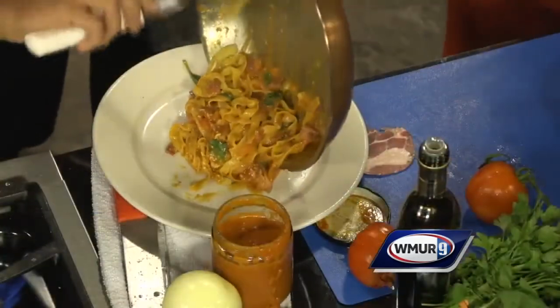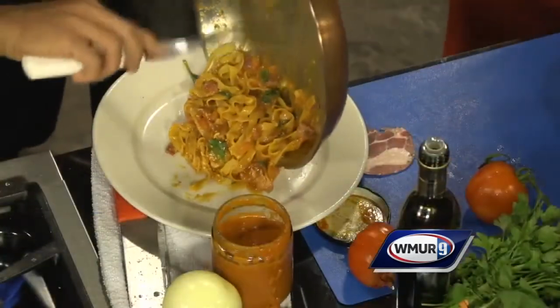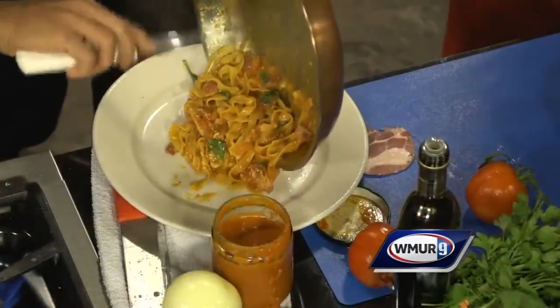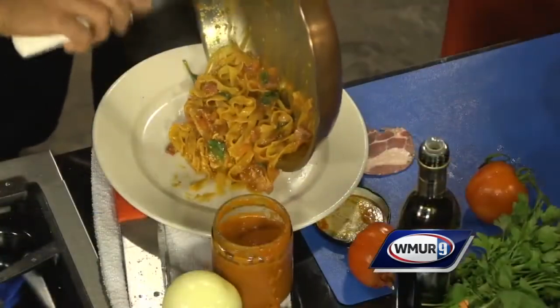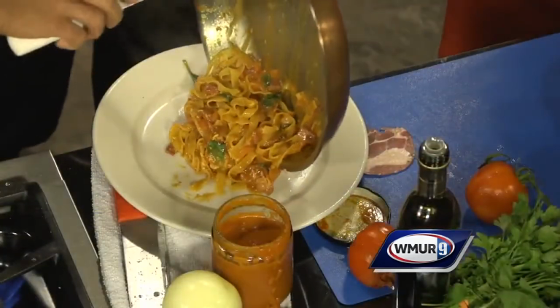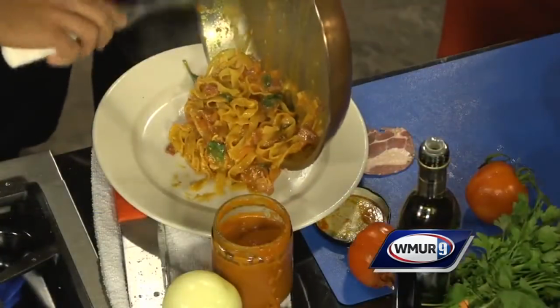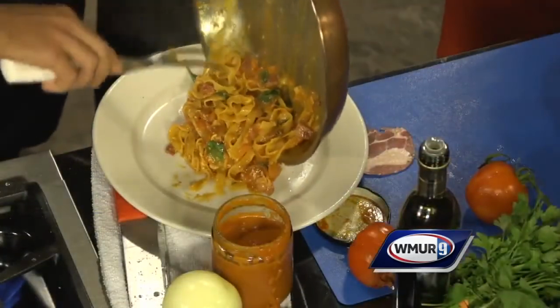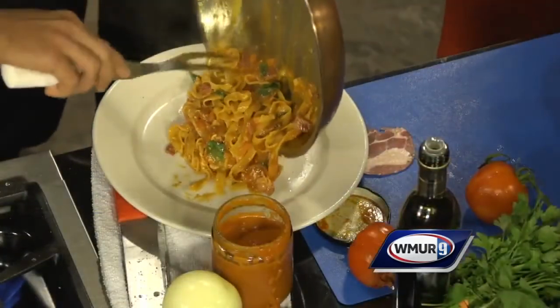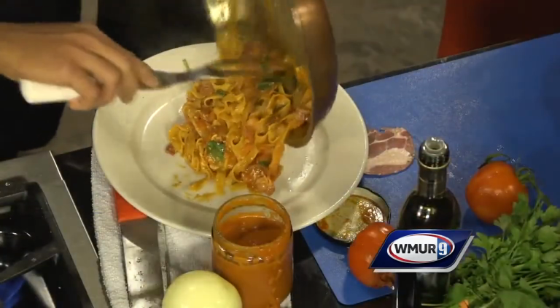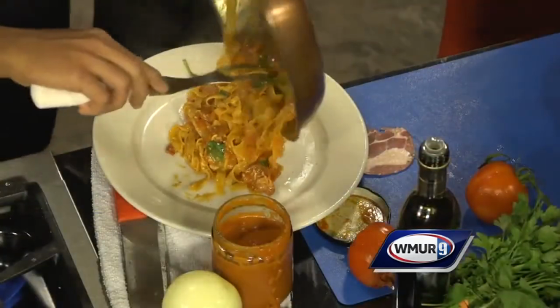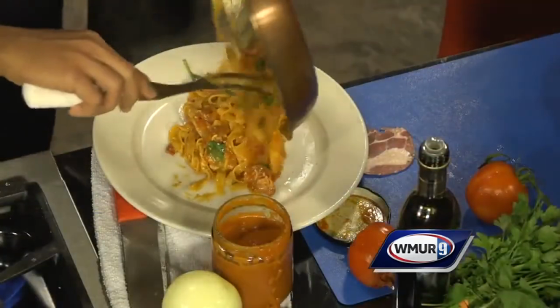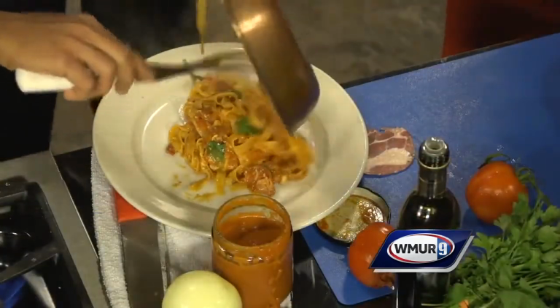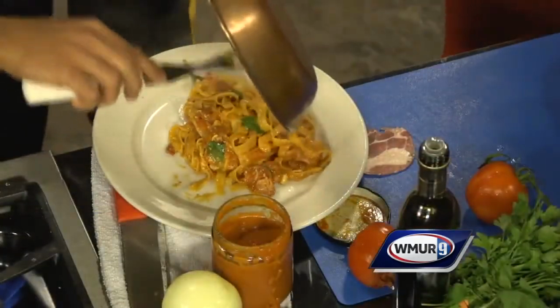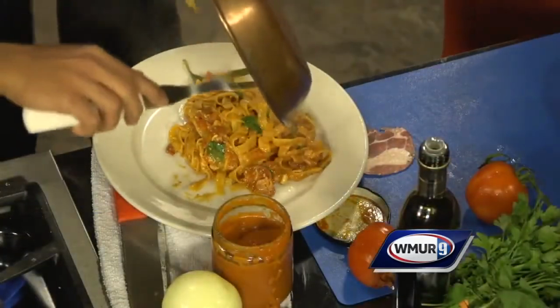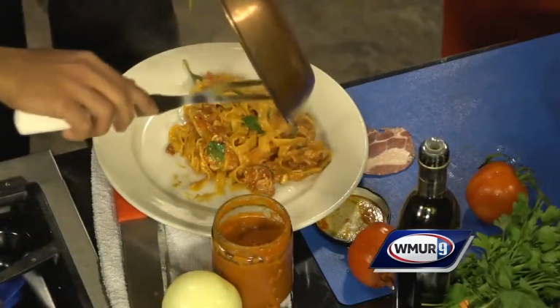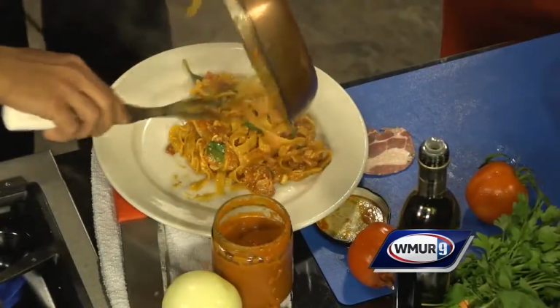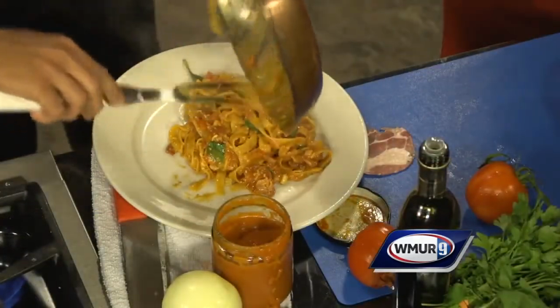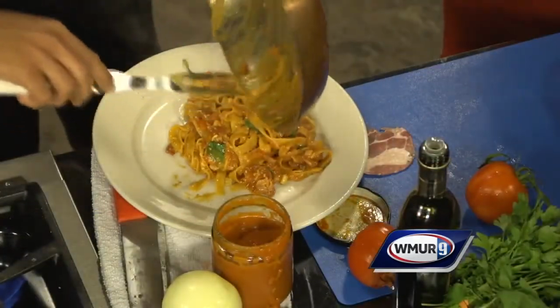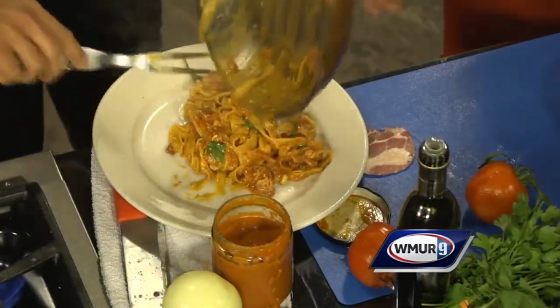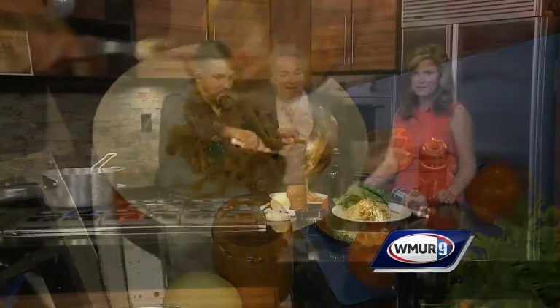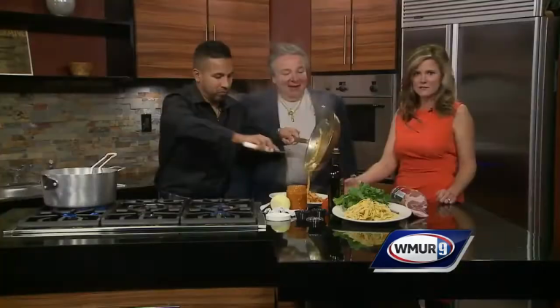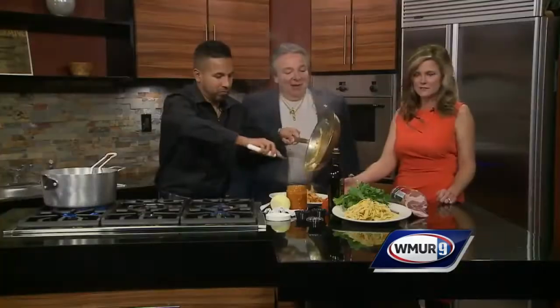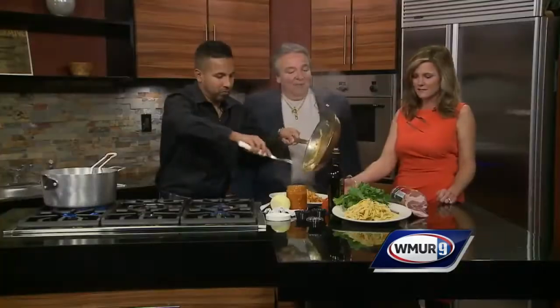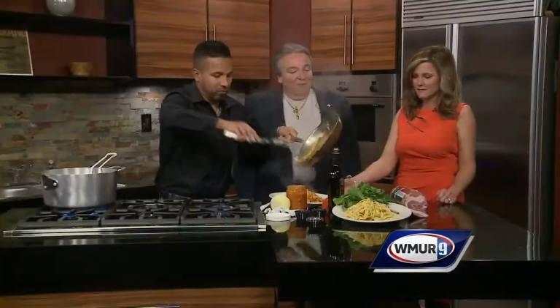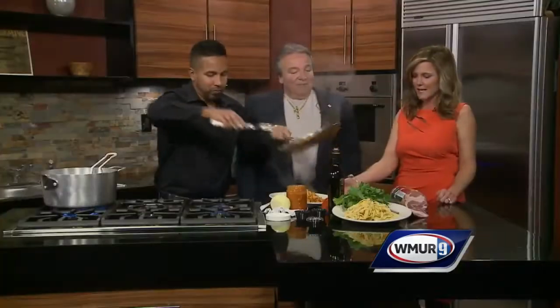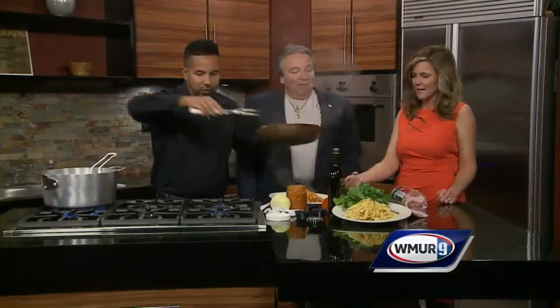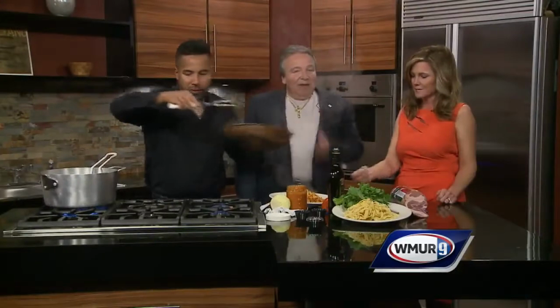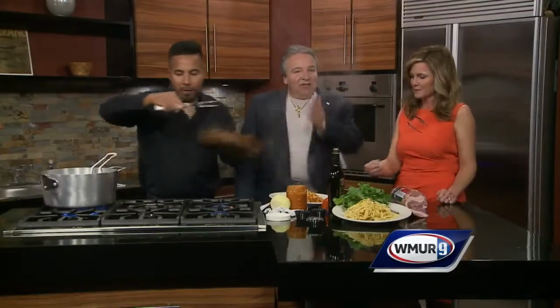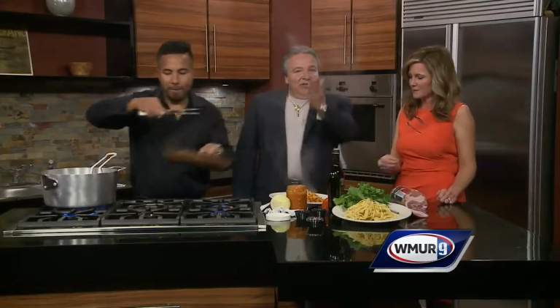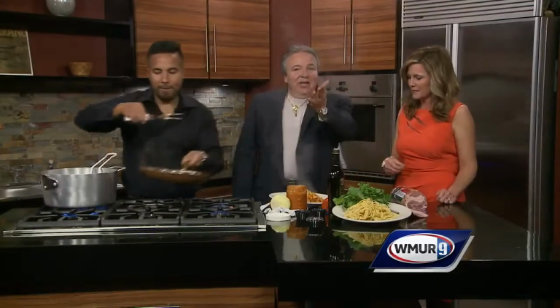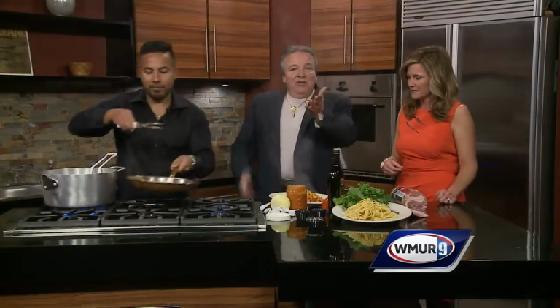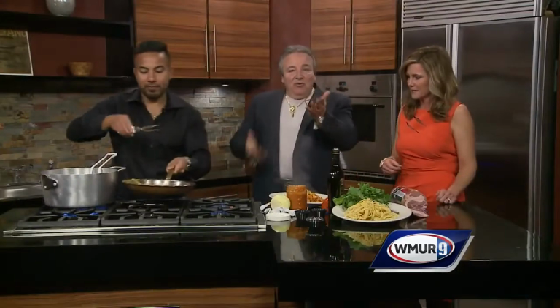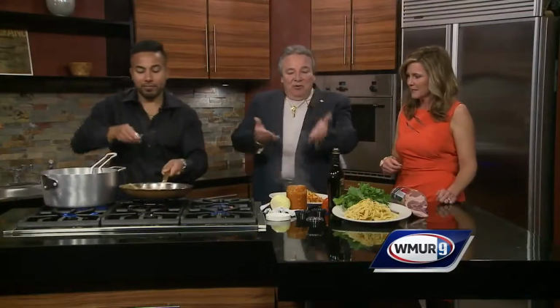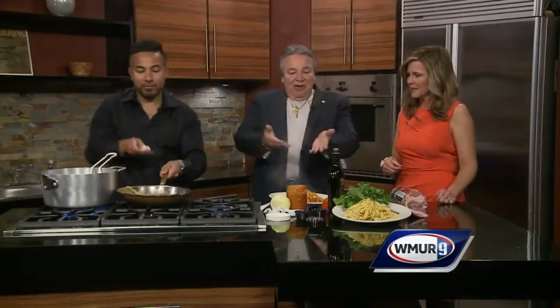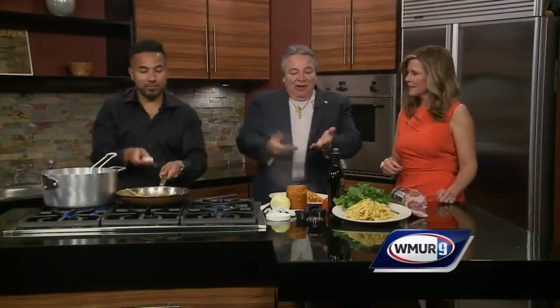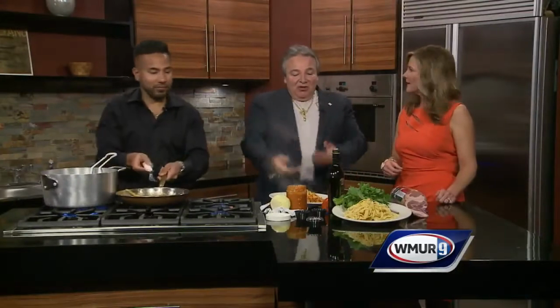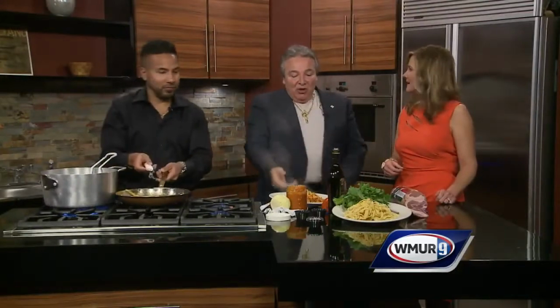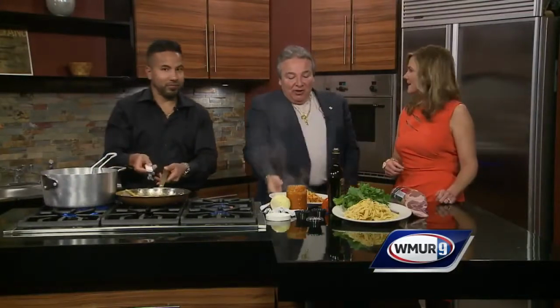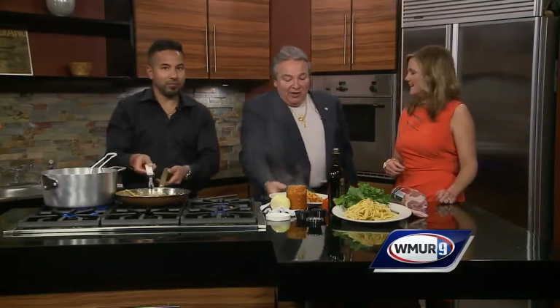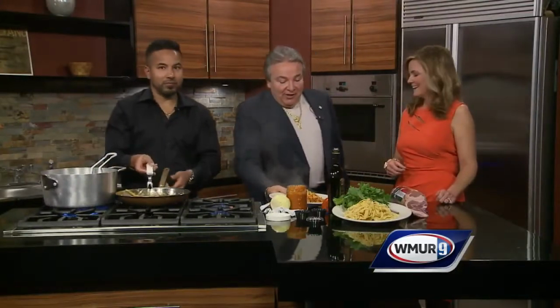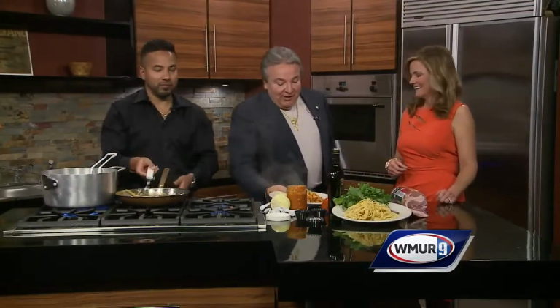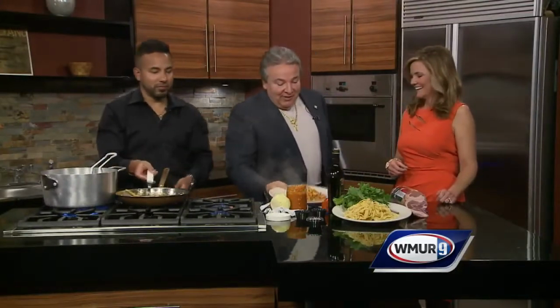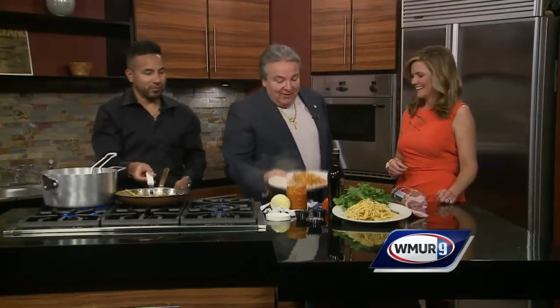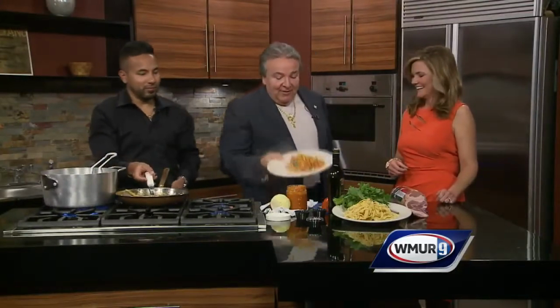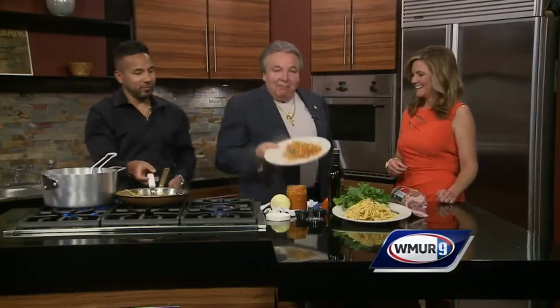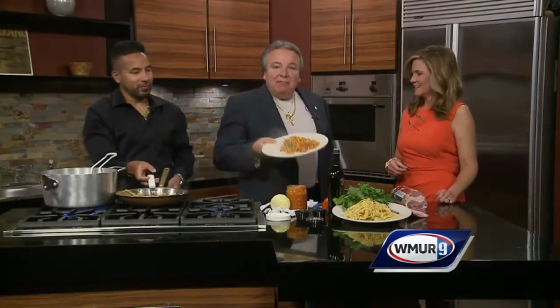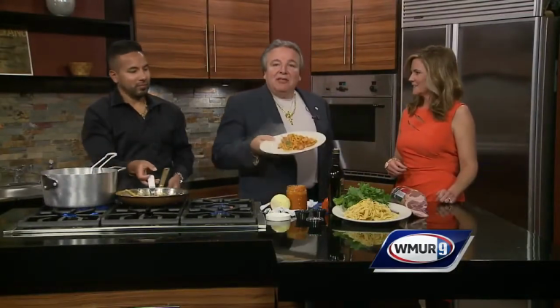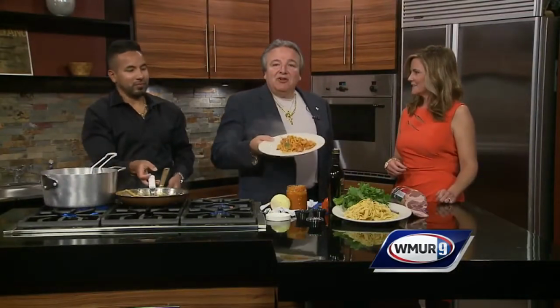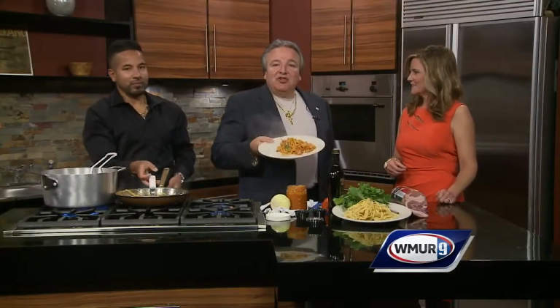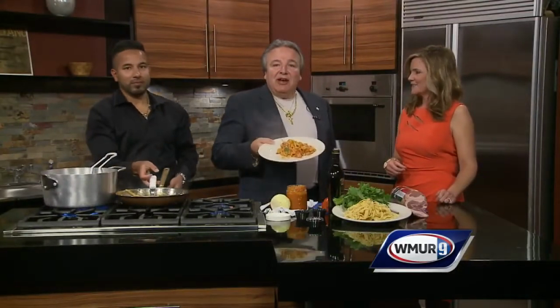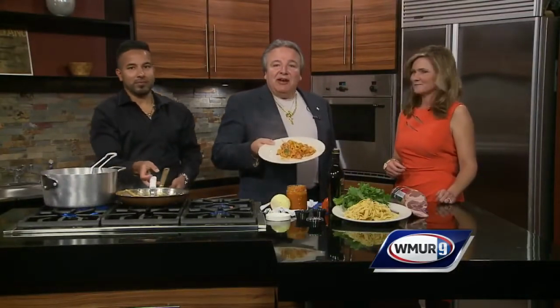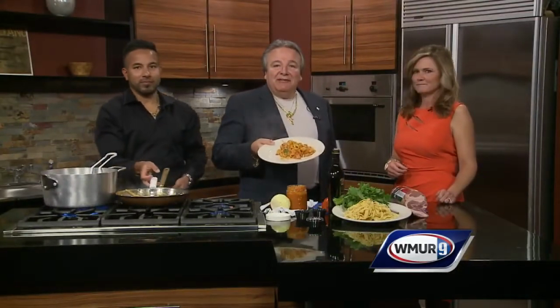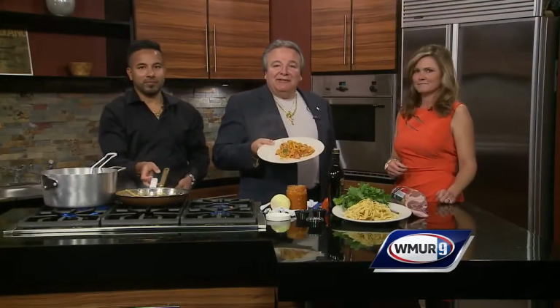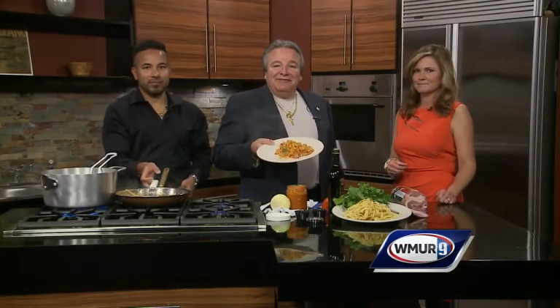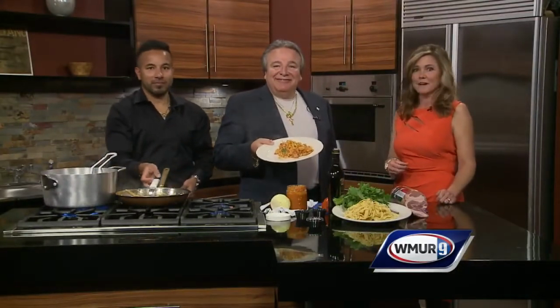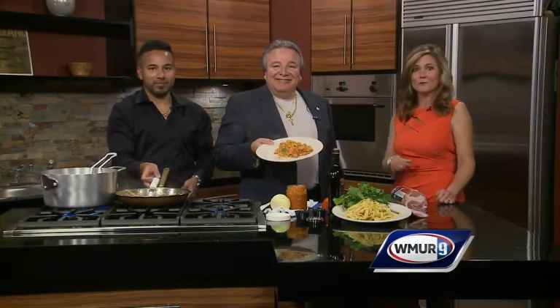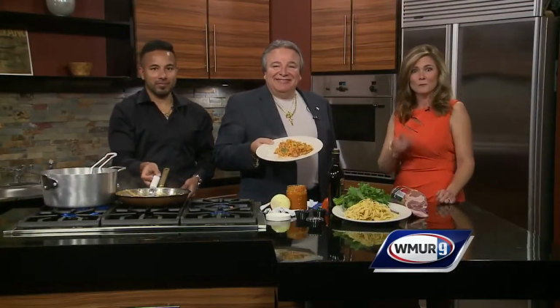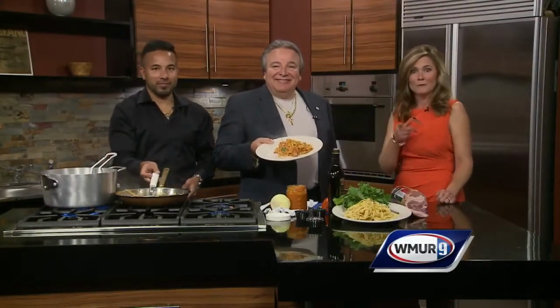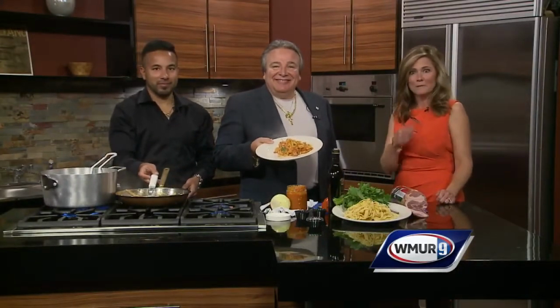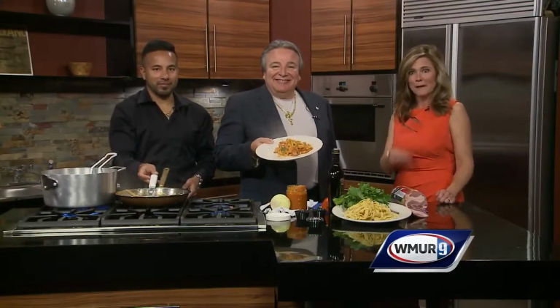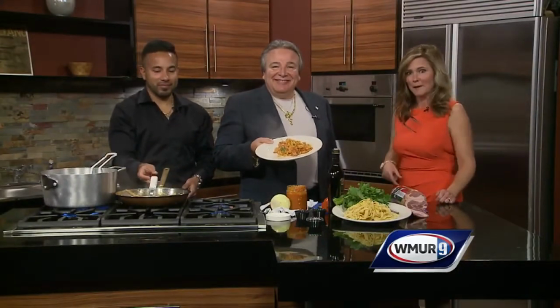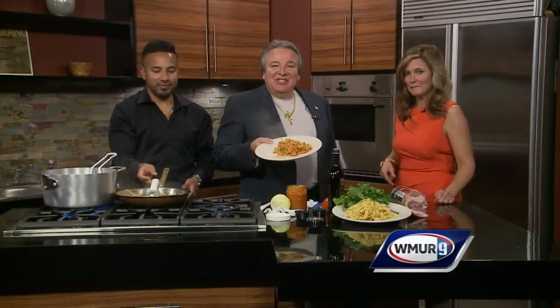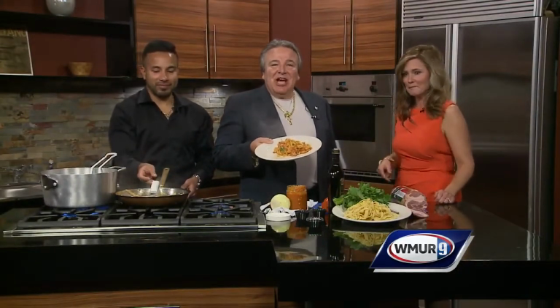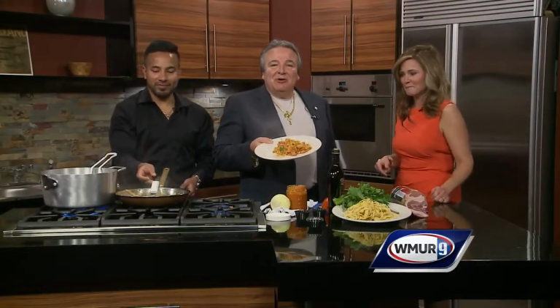This looks delicious. Annibale and Michael, thank you so much — this looks absolutely amazing. It was a pleasure. Thank you. Enjoy the matriciana. We'll be right back. Ciao.